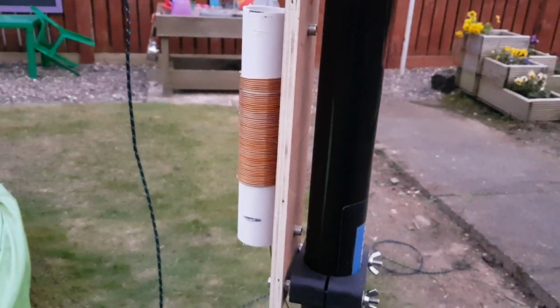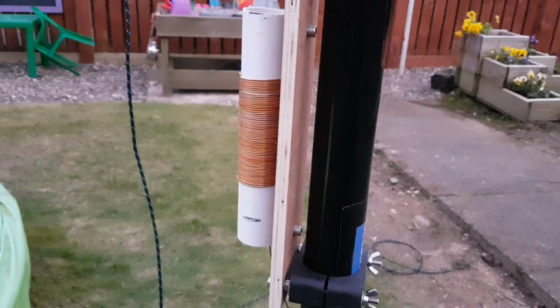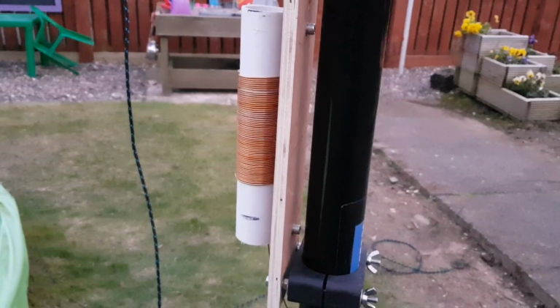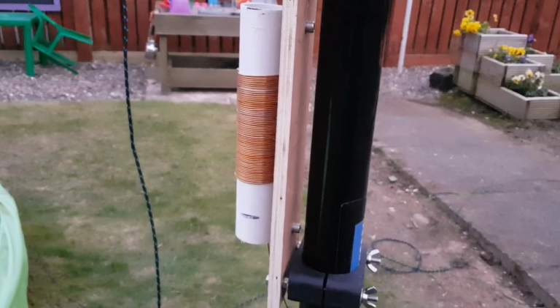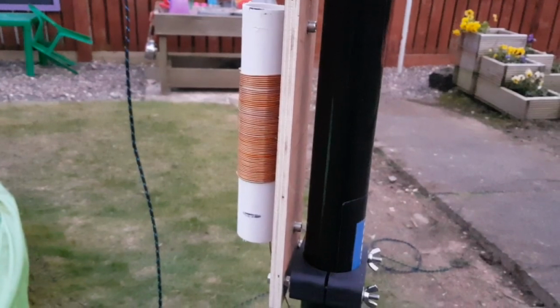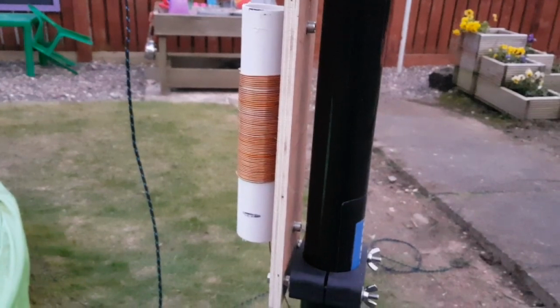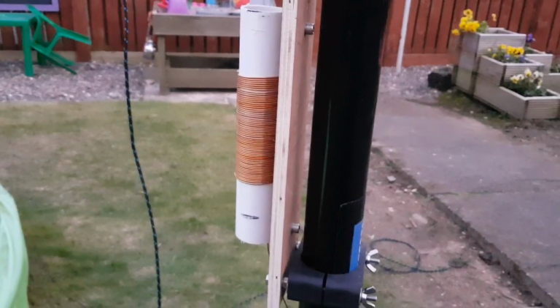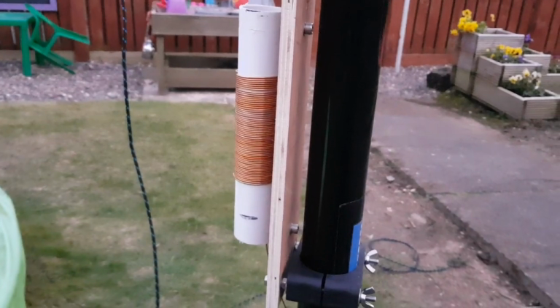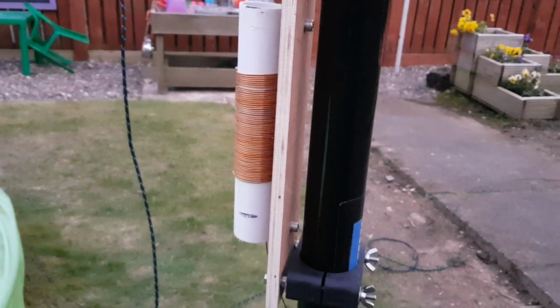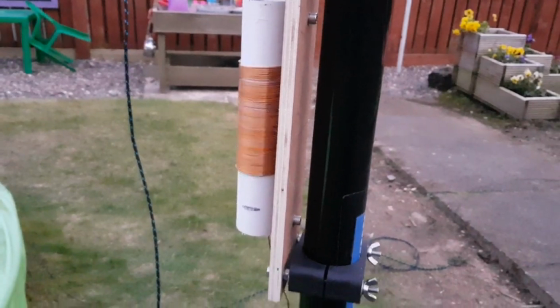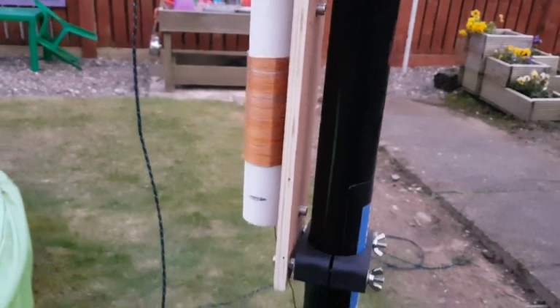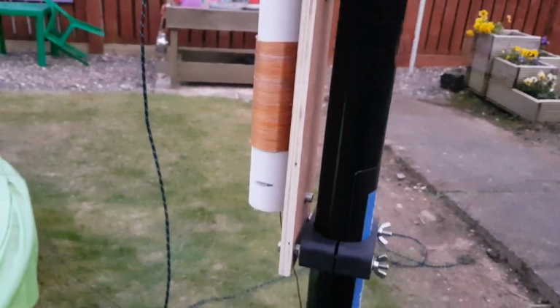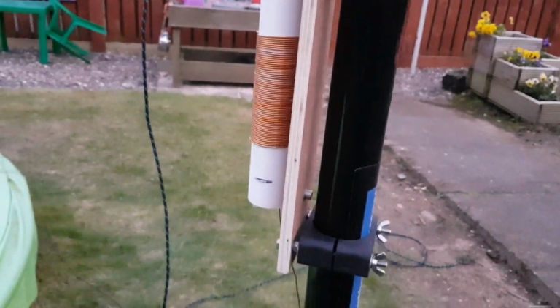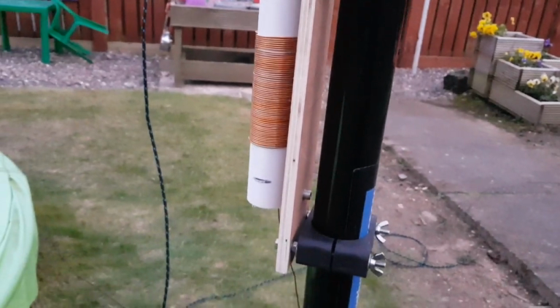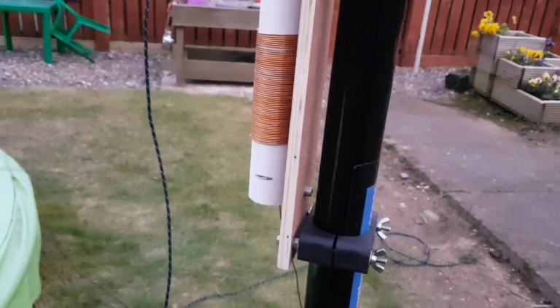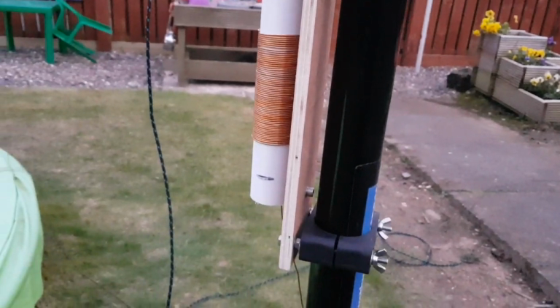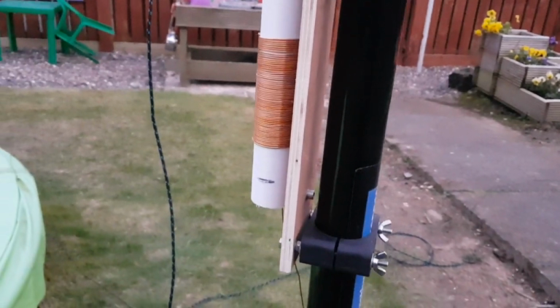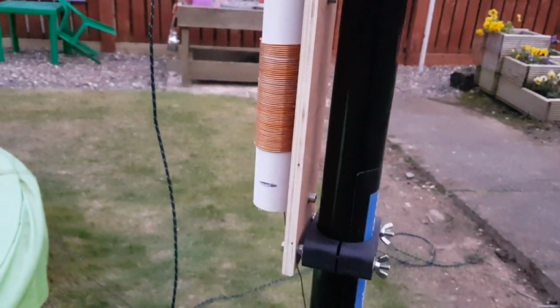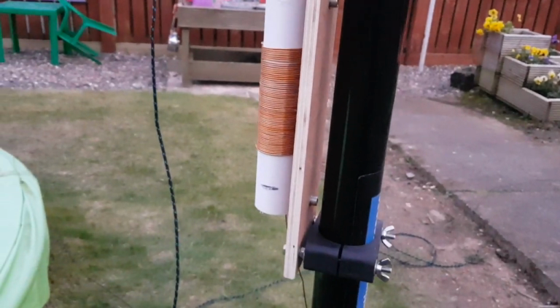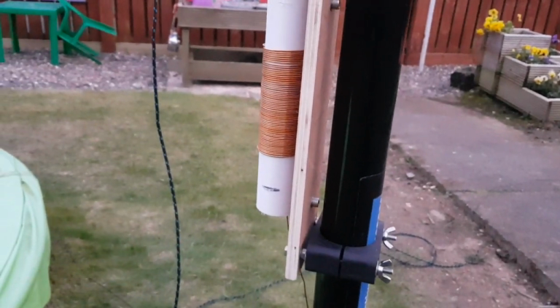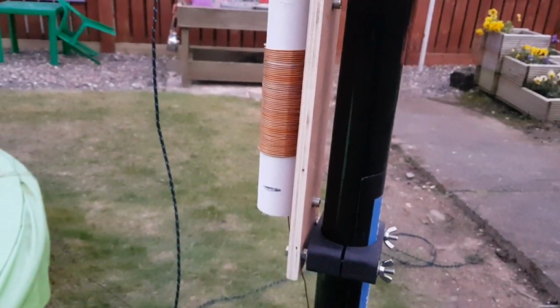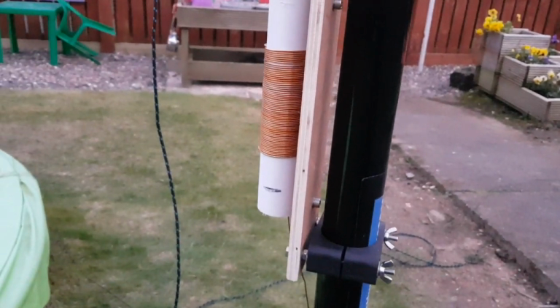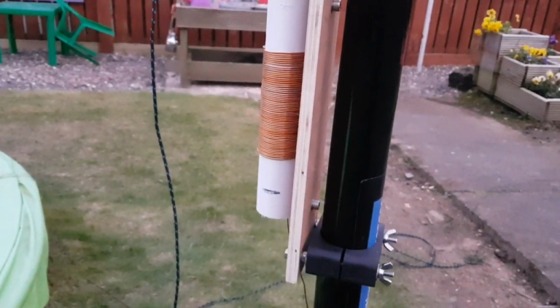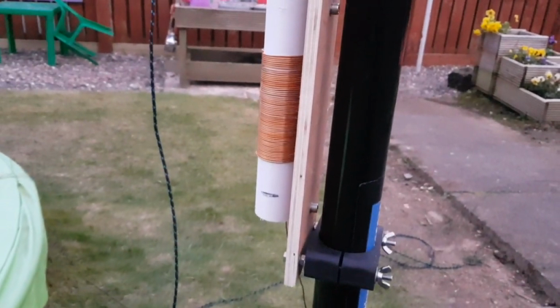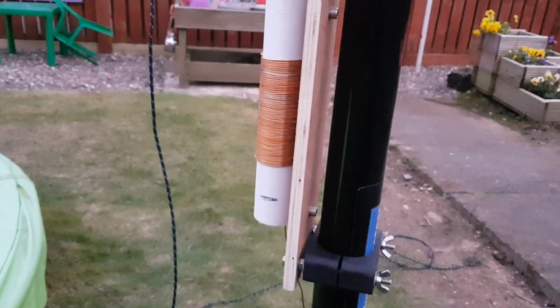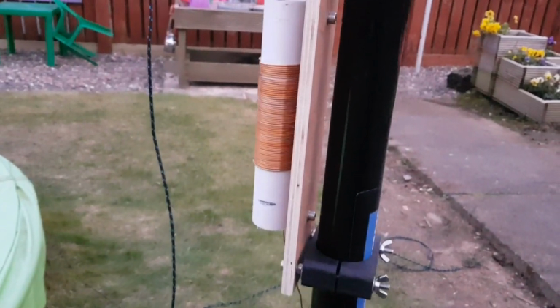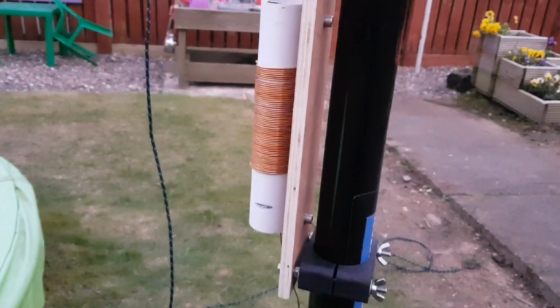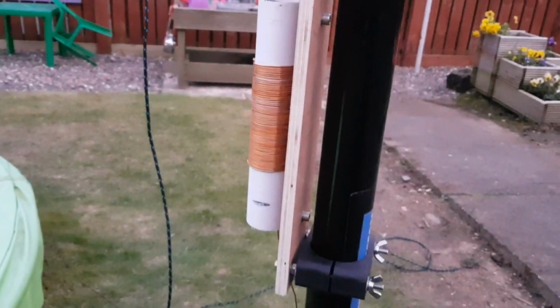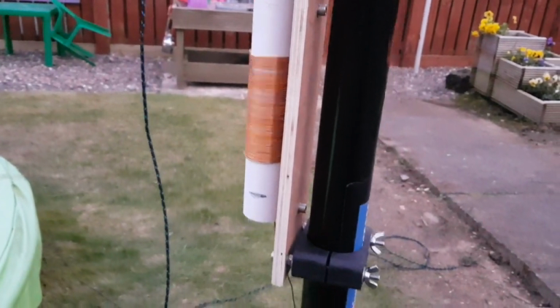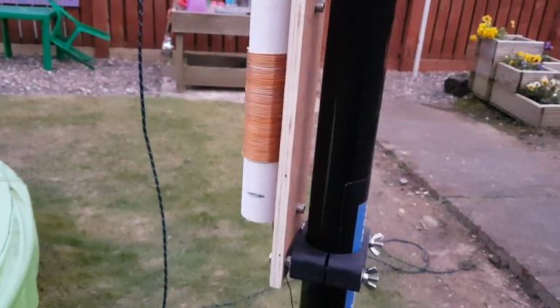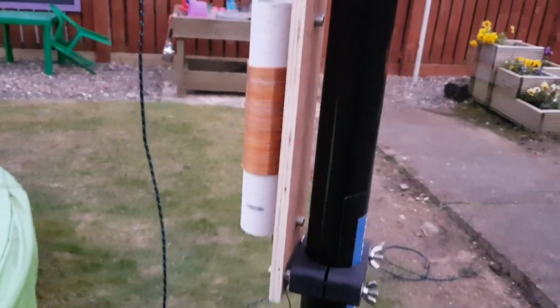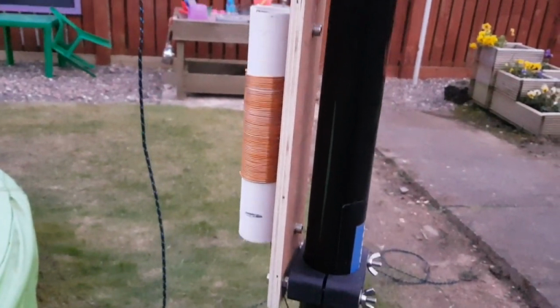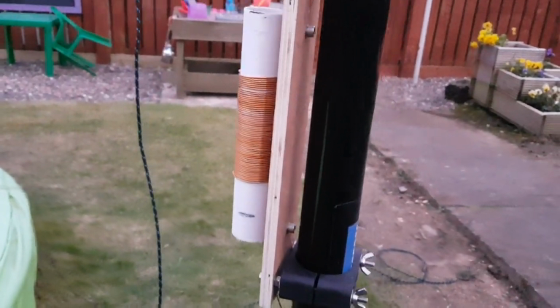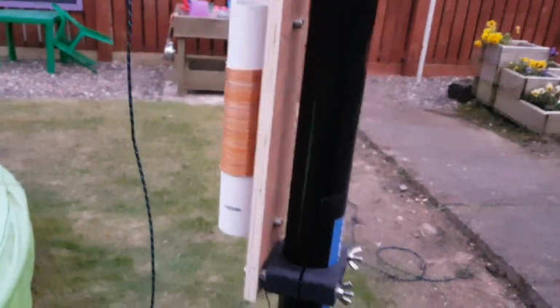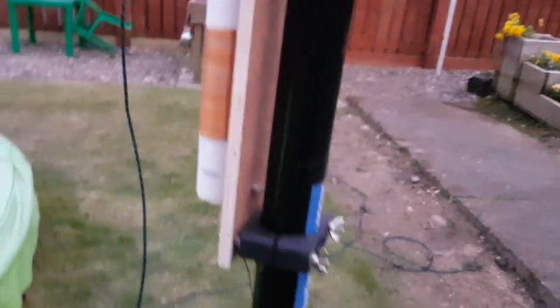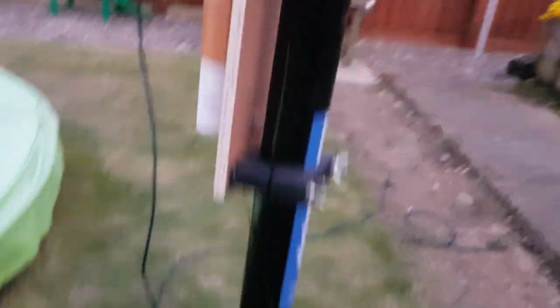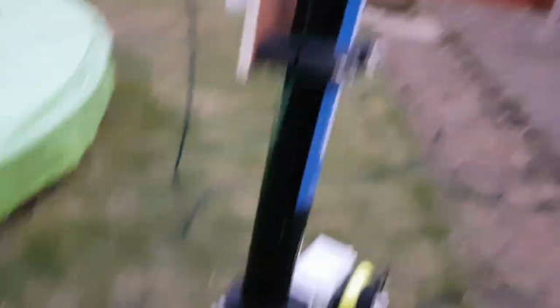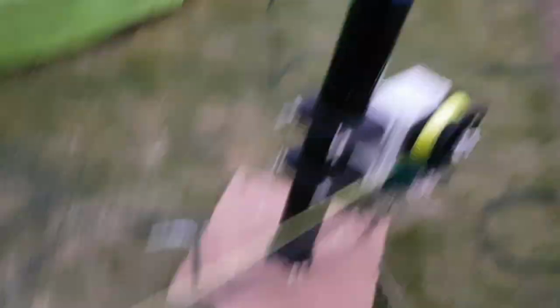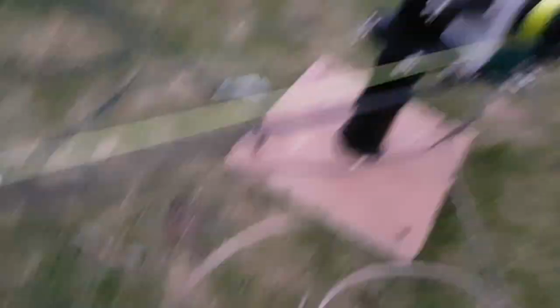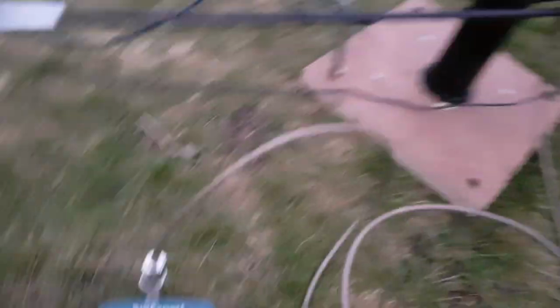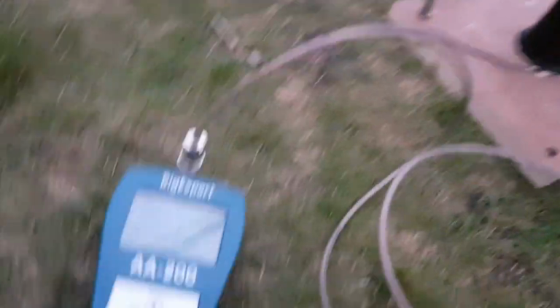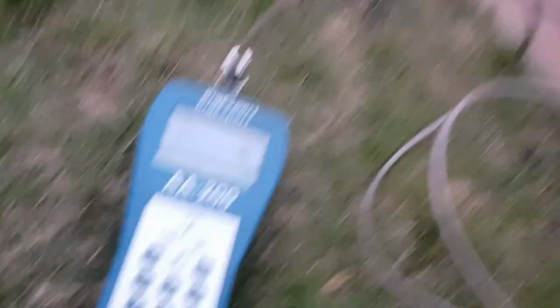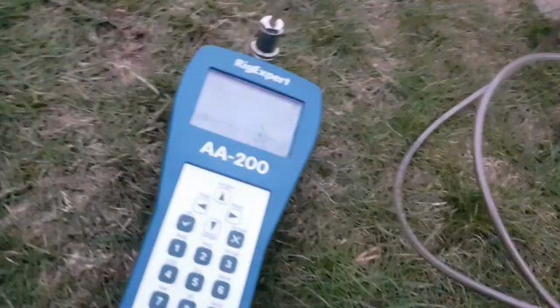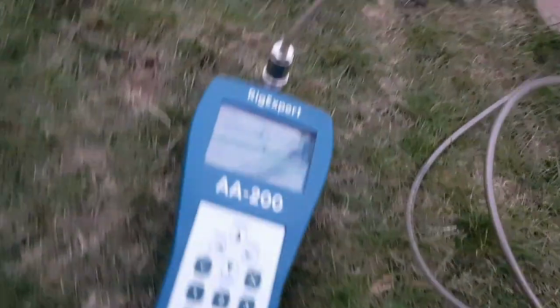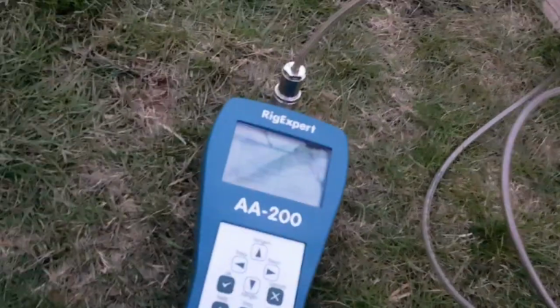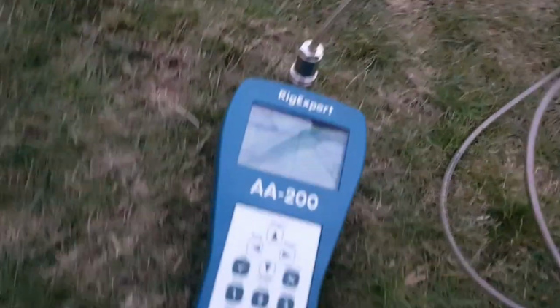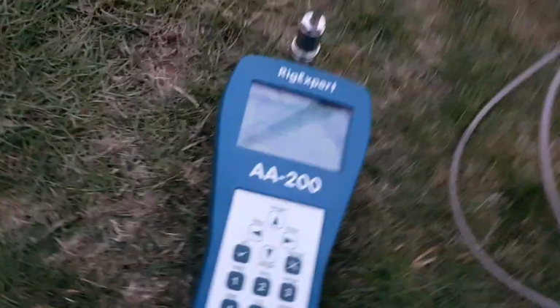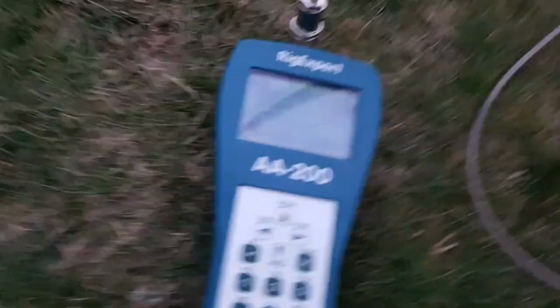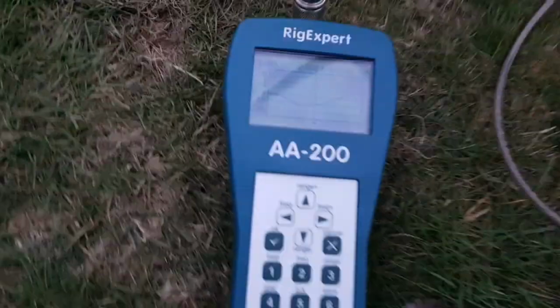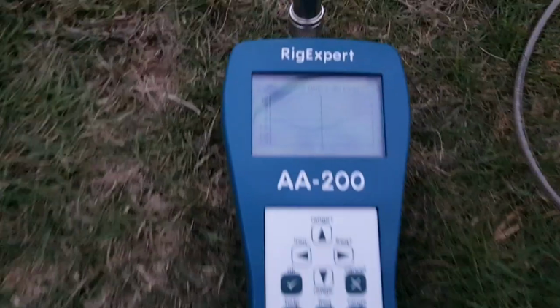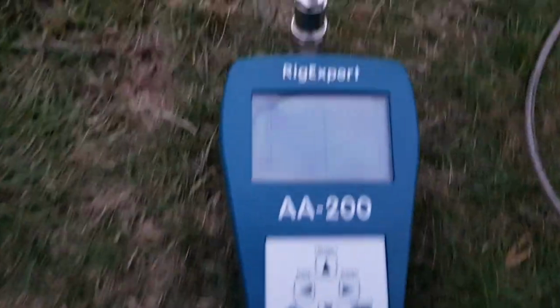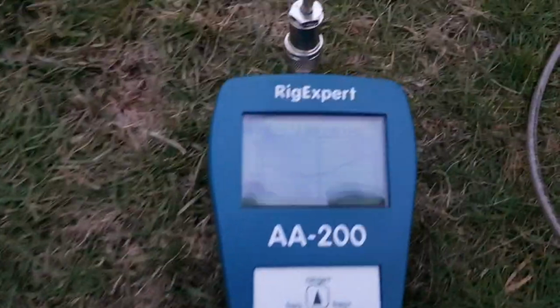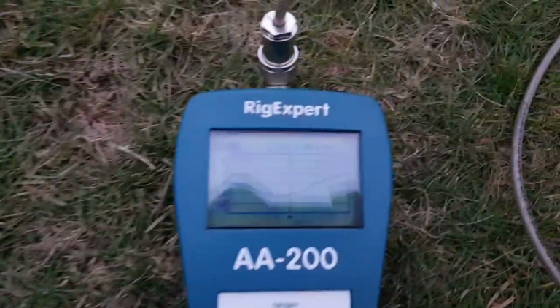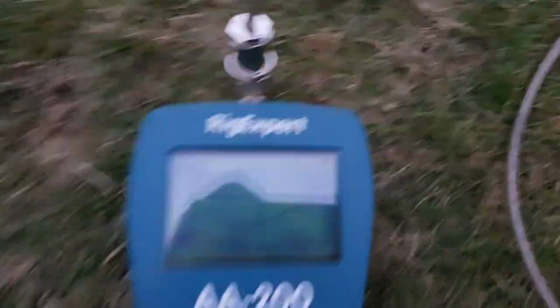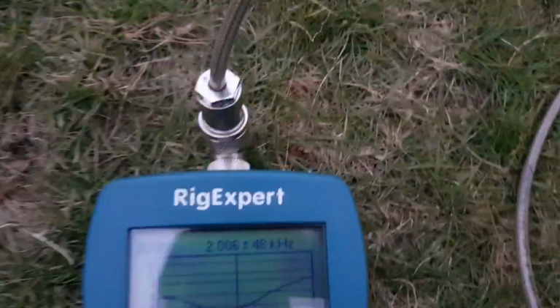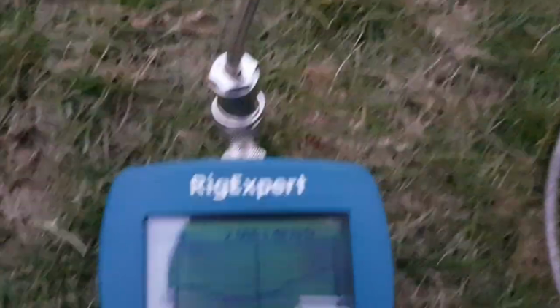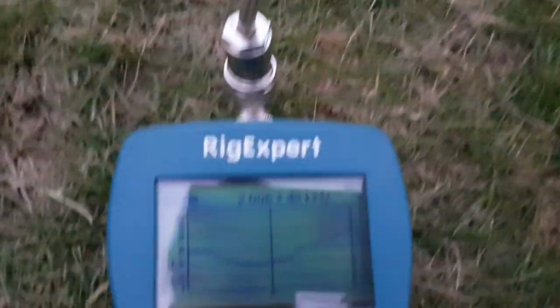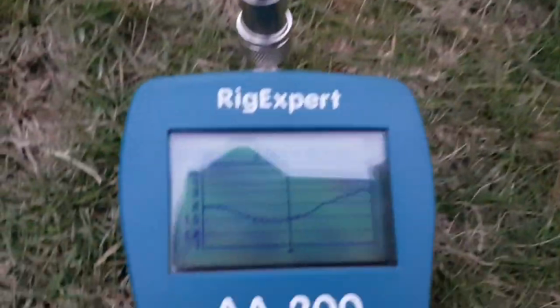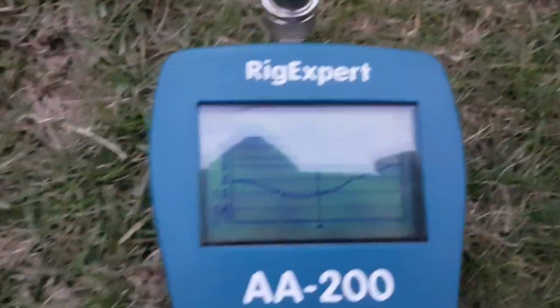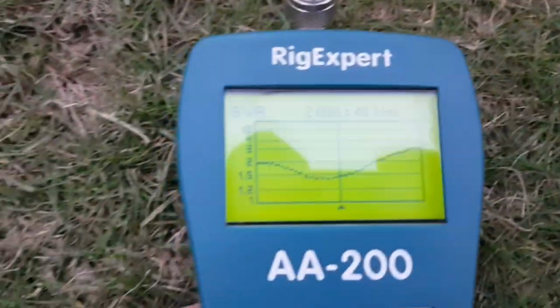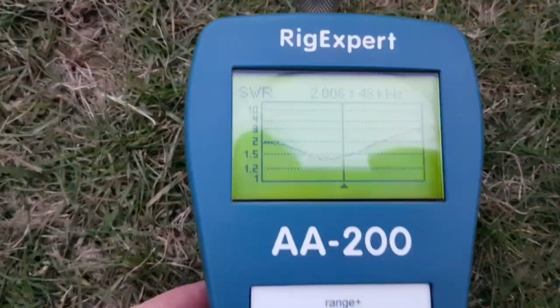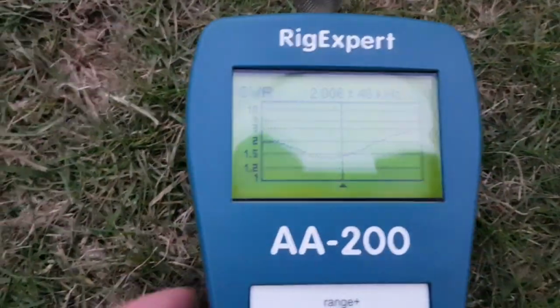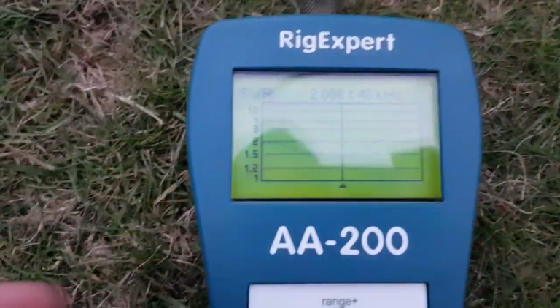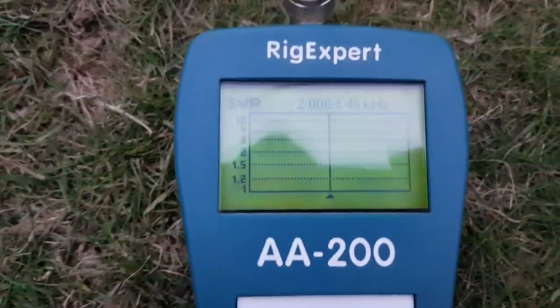I'll rewind this coil with a few extra turns on there. But this match isn't going to be too good at all.